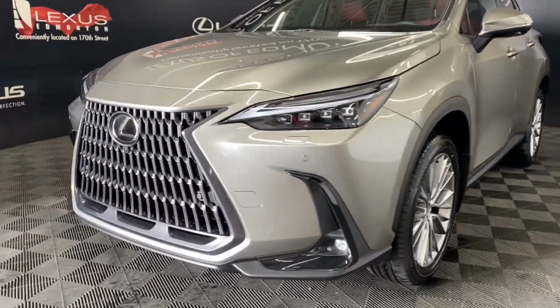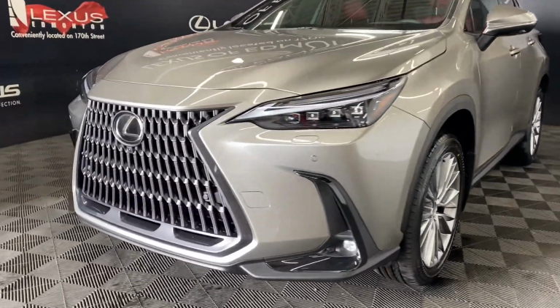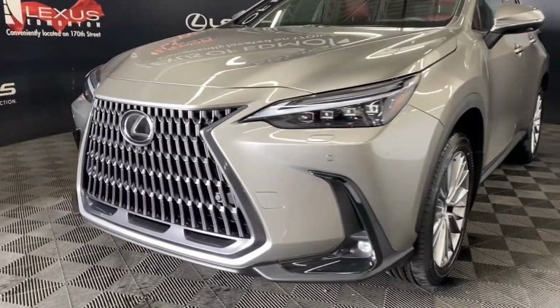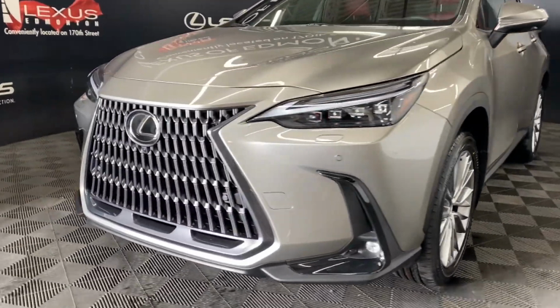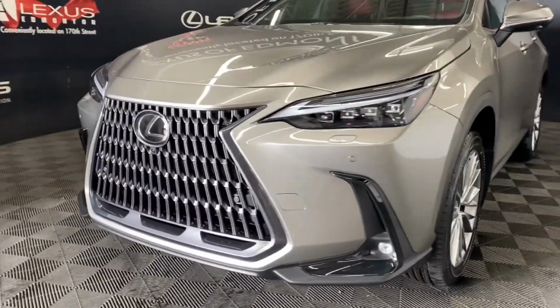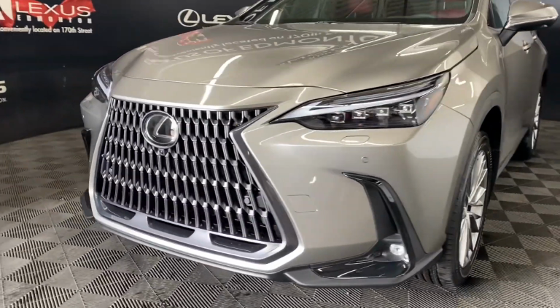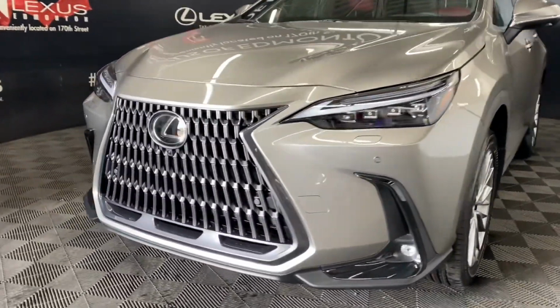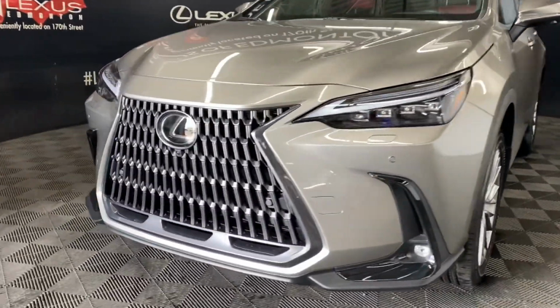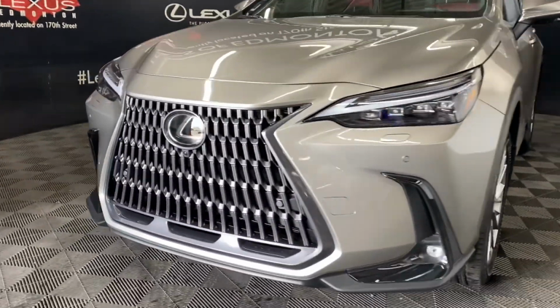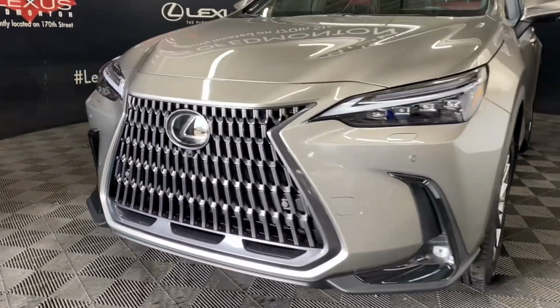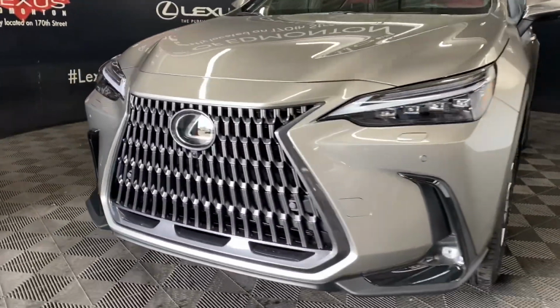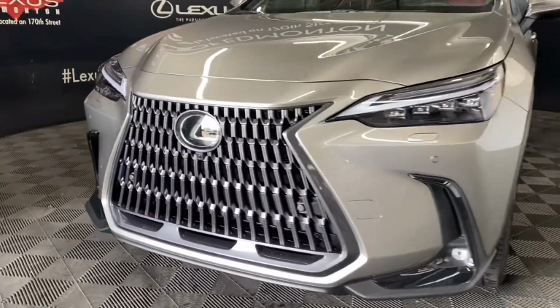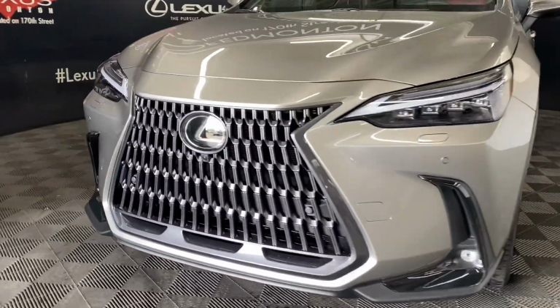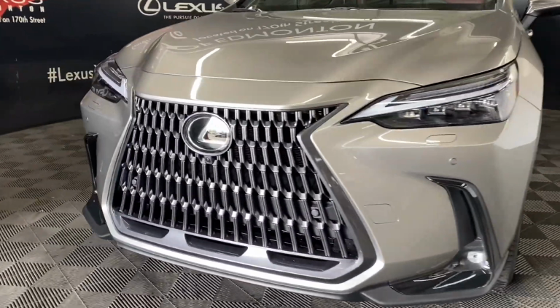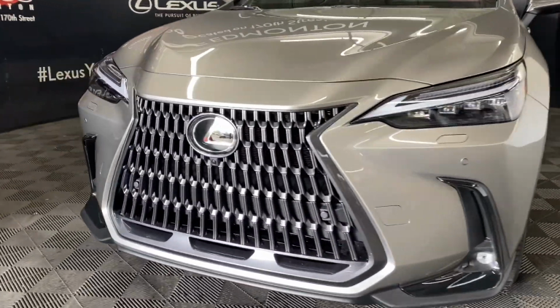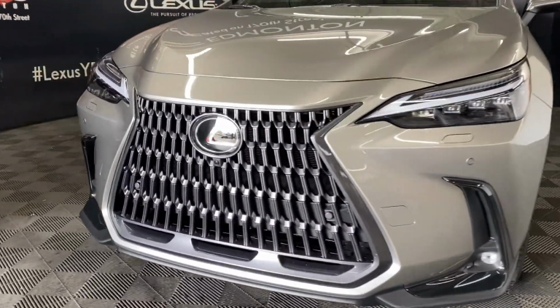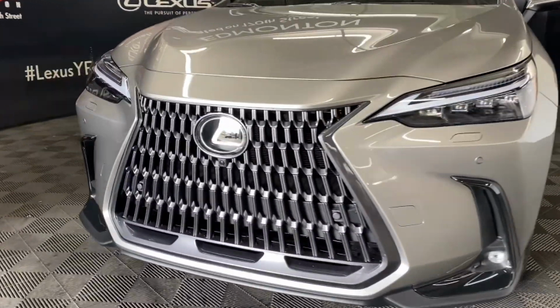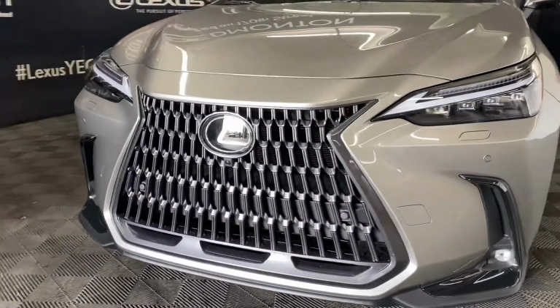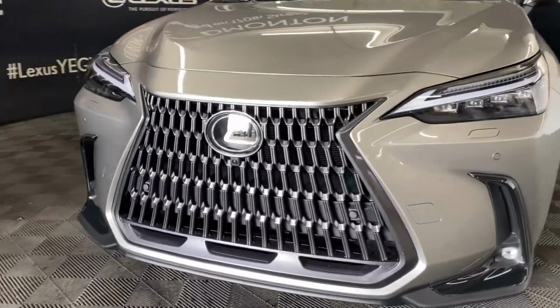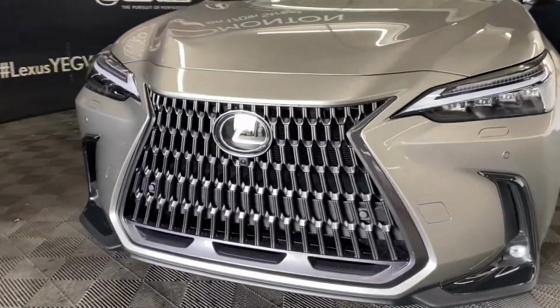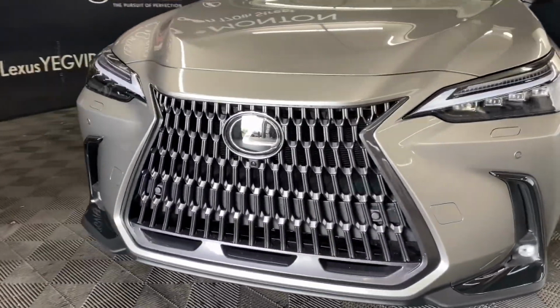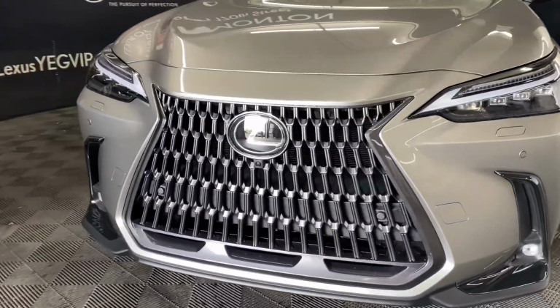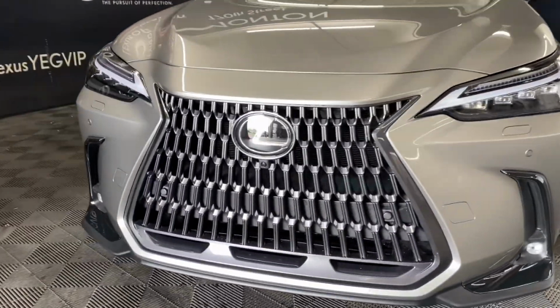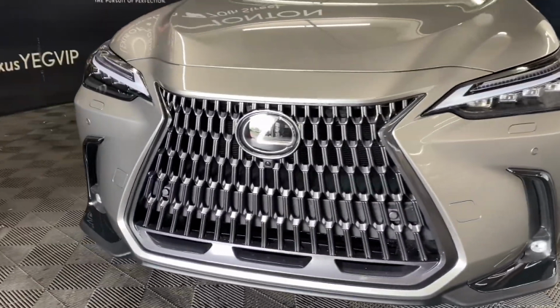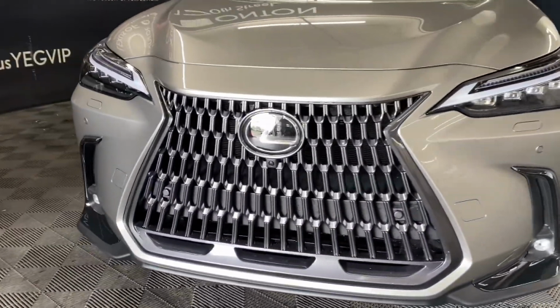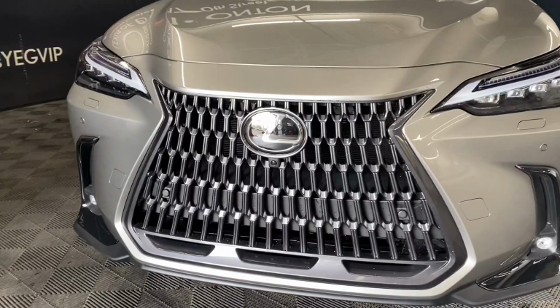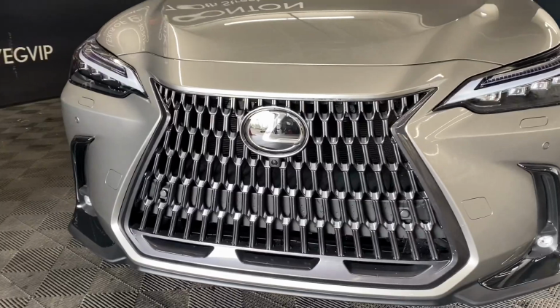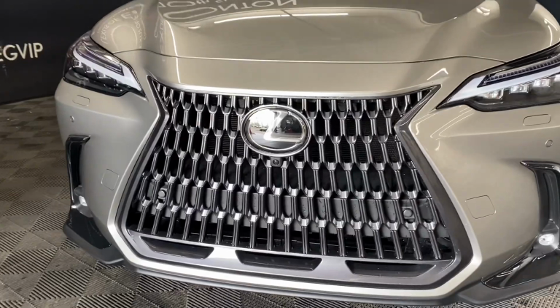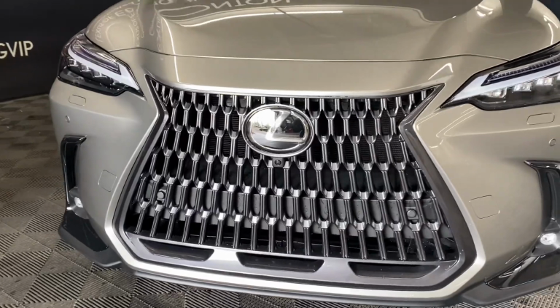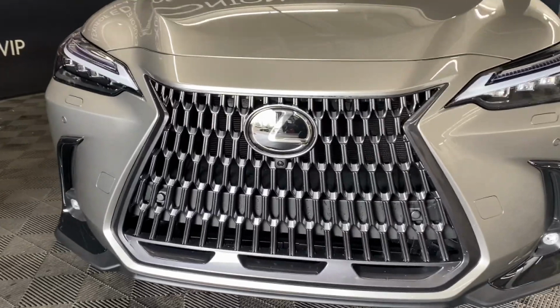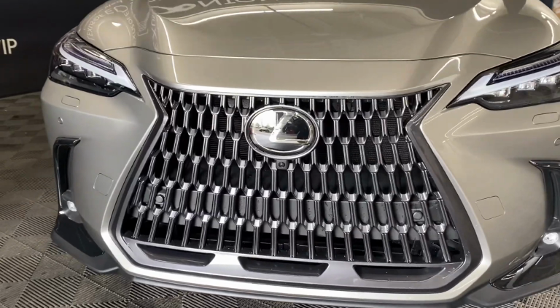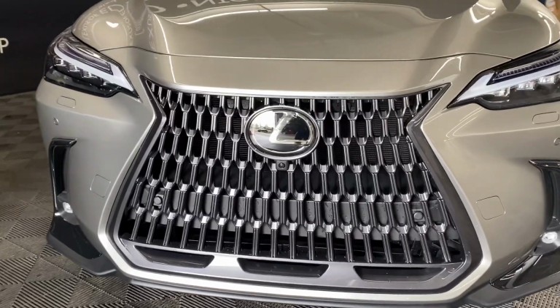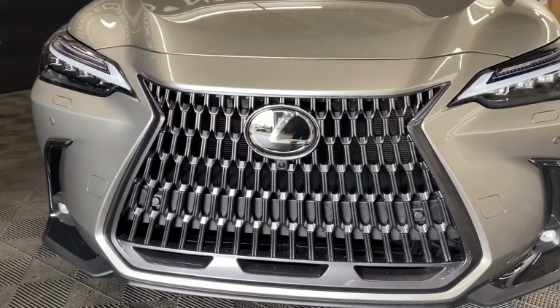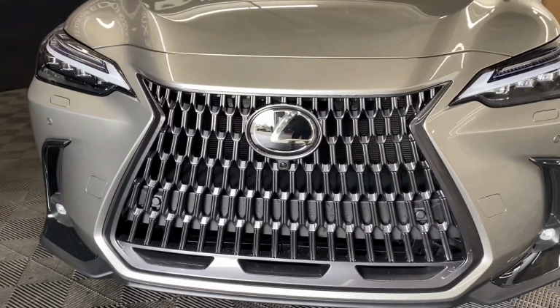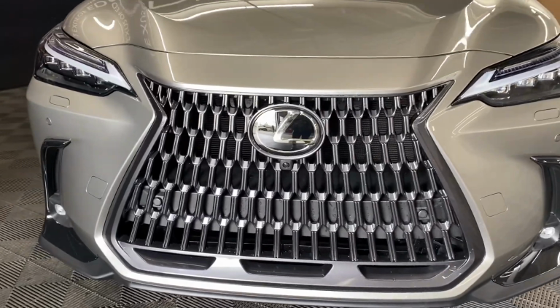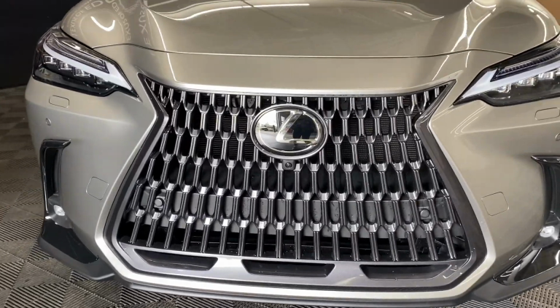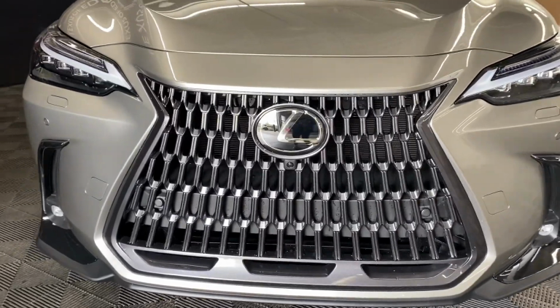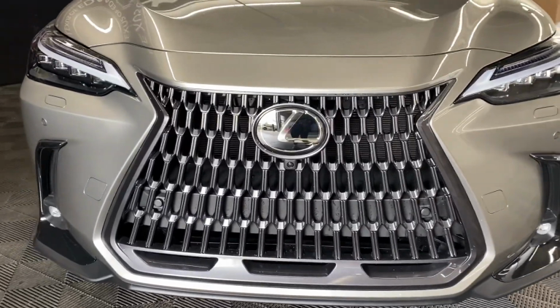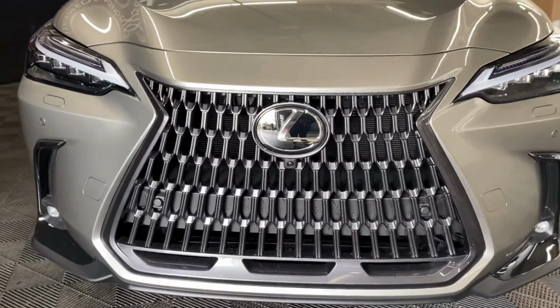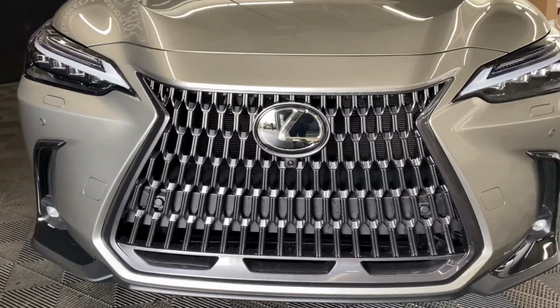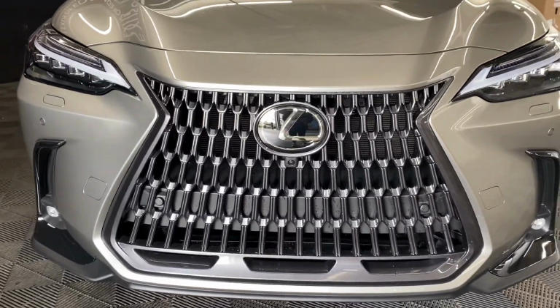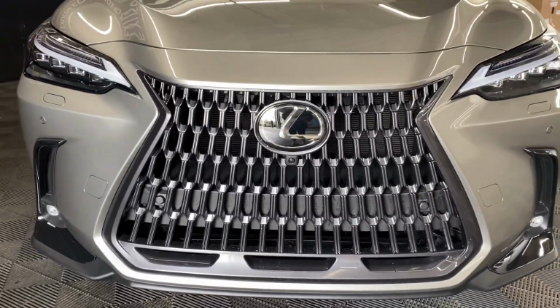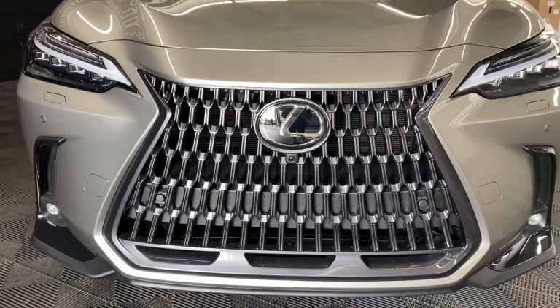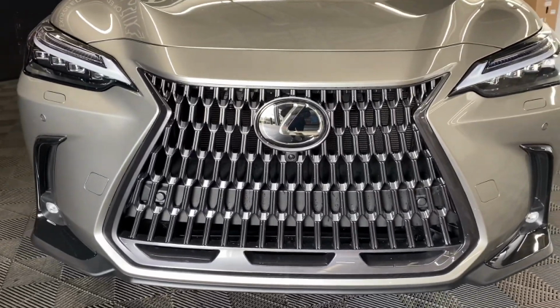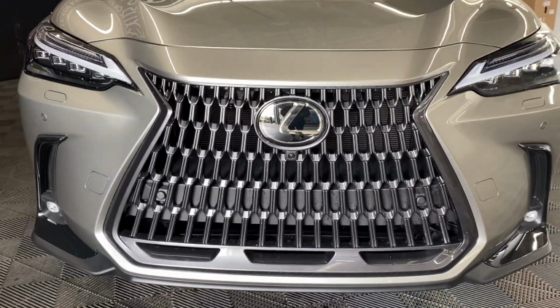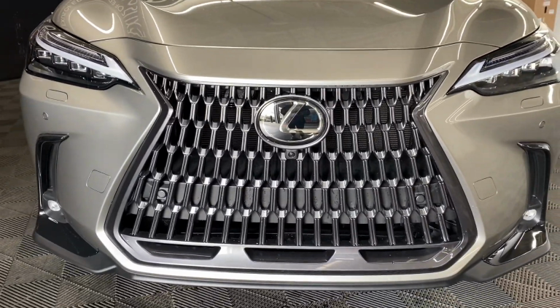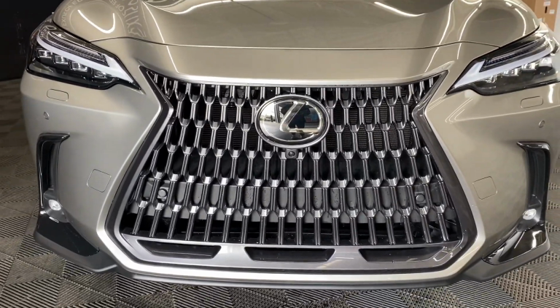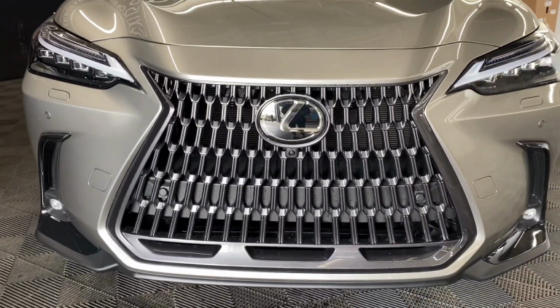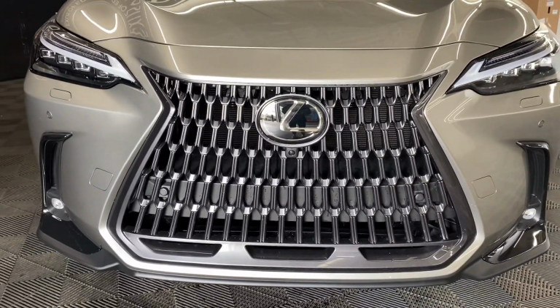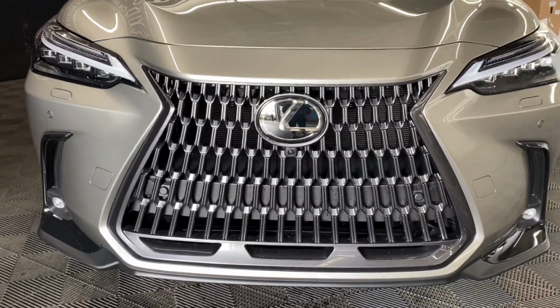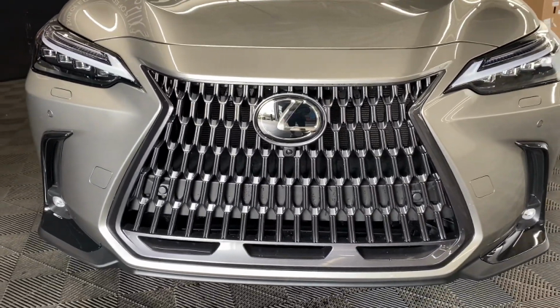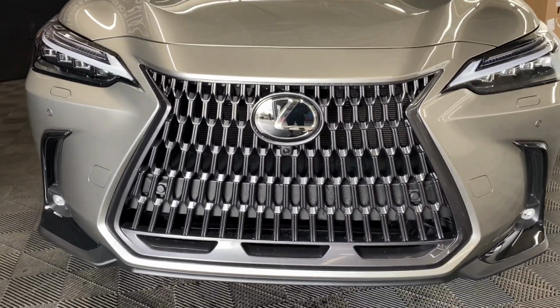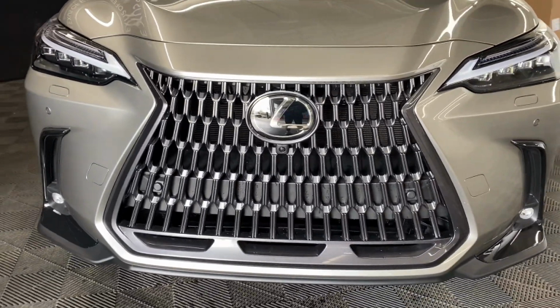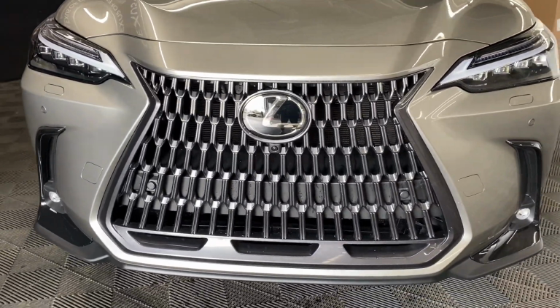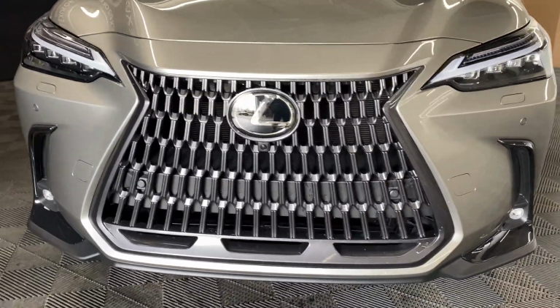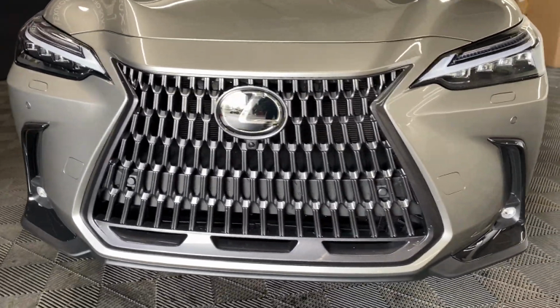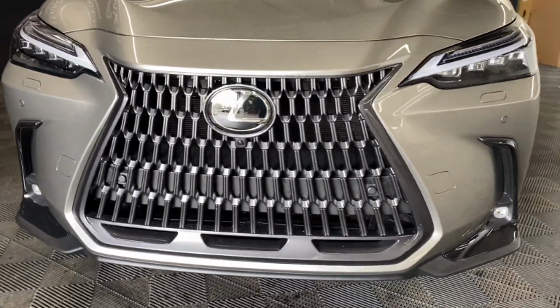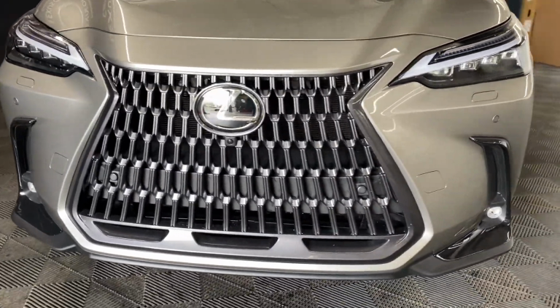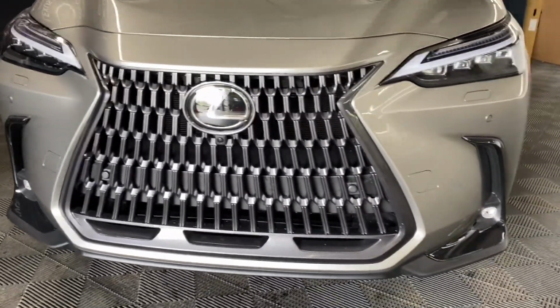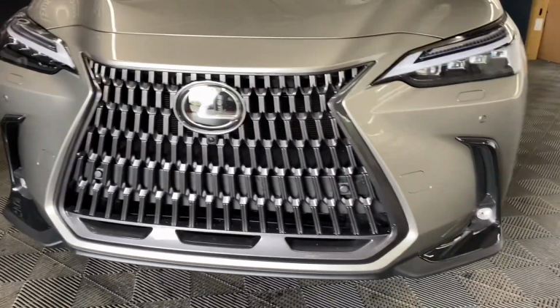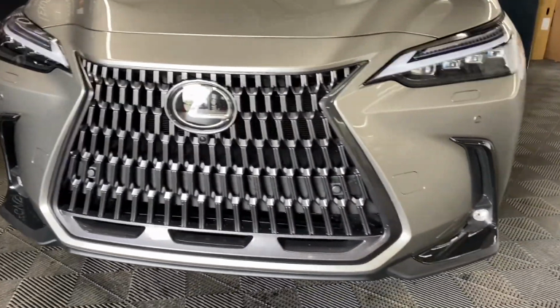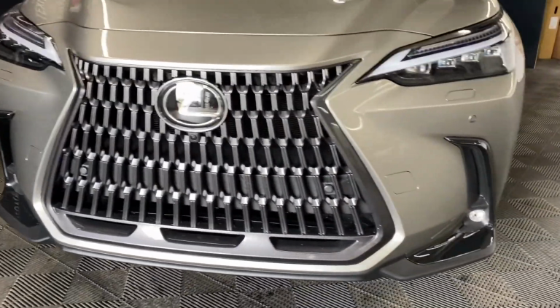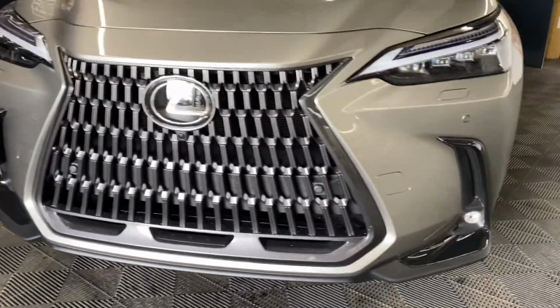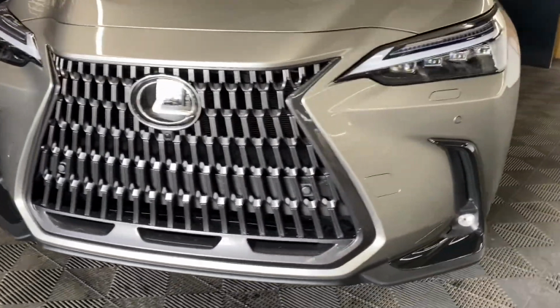Under the hood, you have a 2.4L turbo 4-cylinder engine producing 275hp.